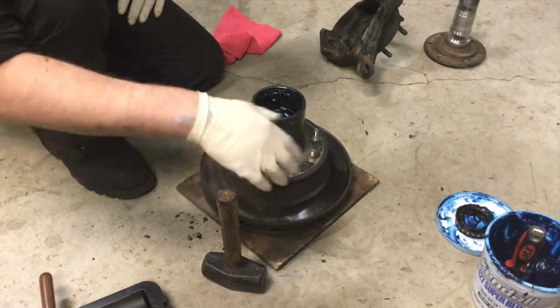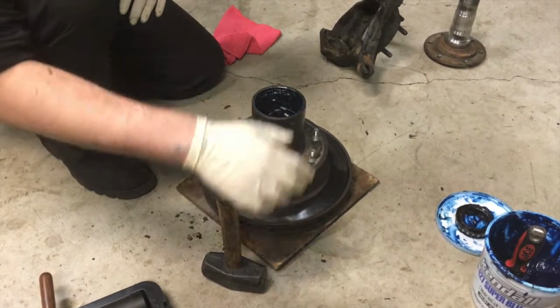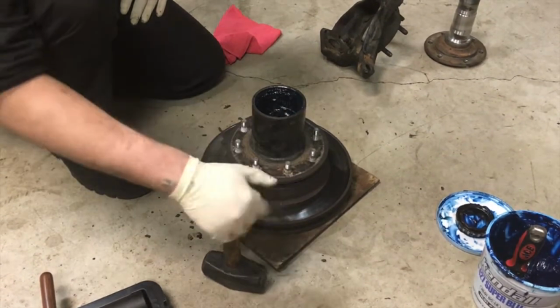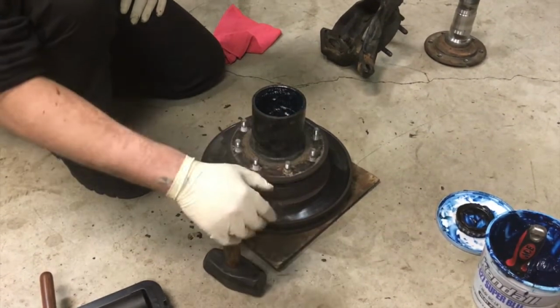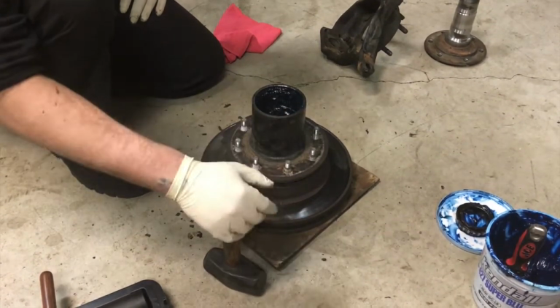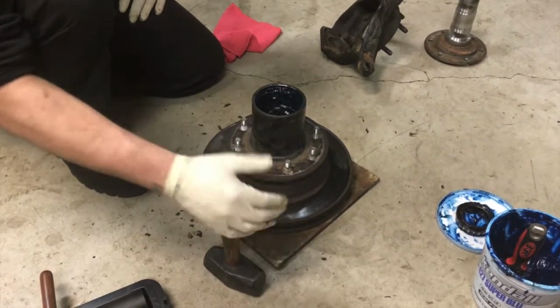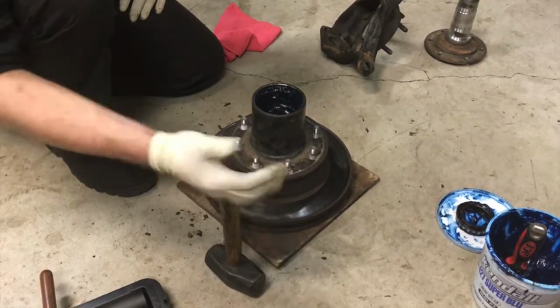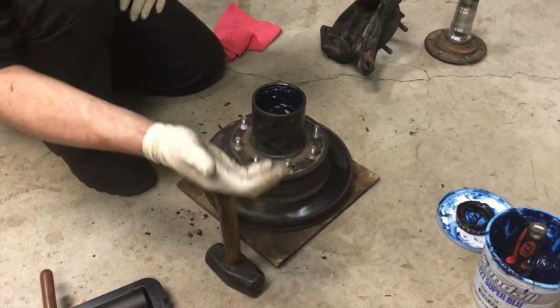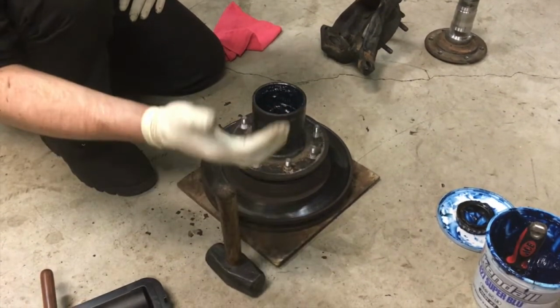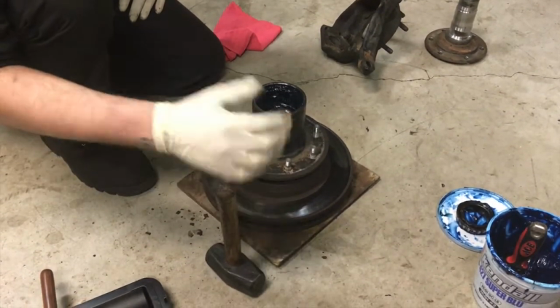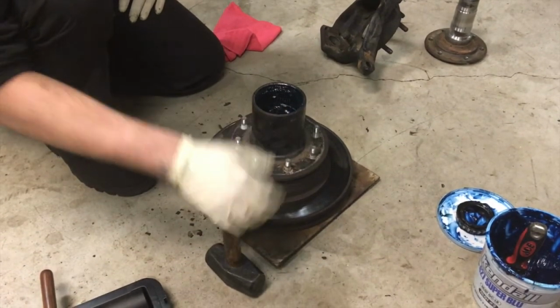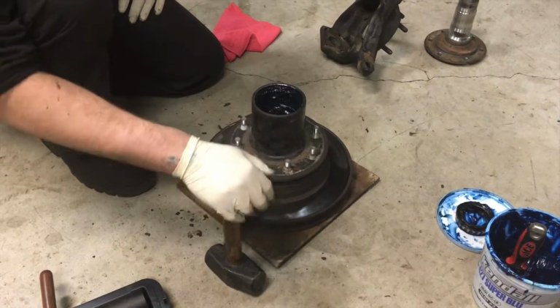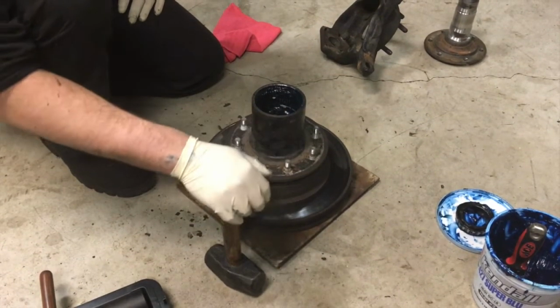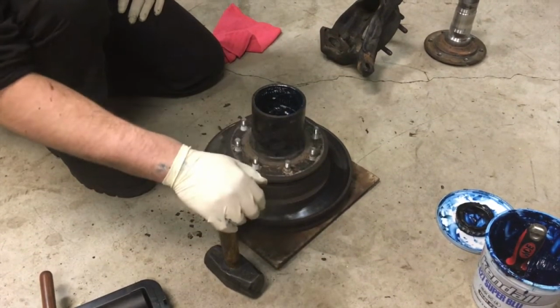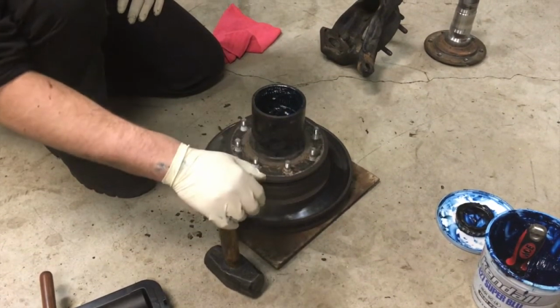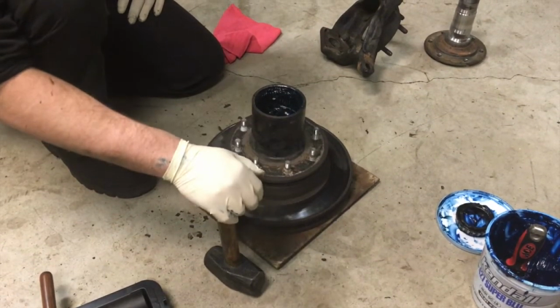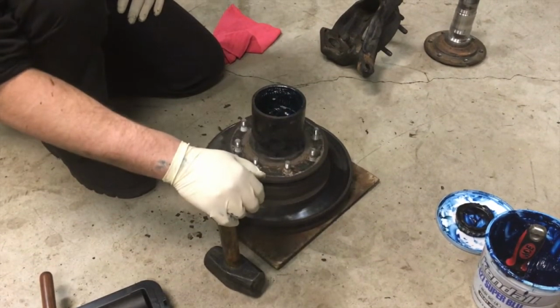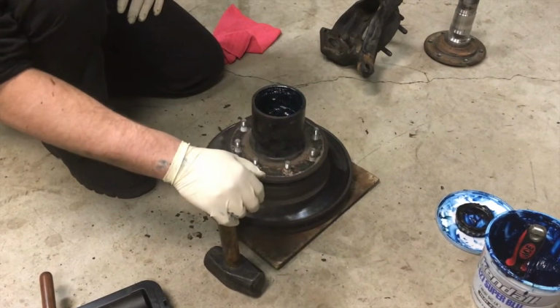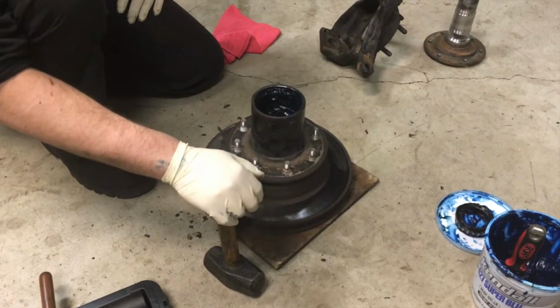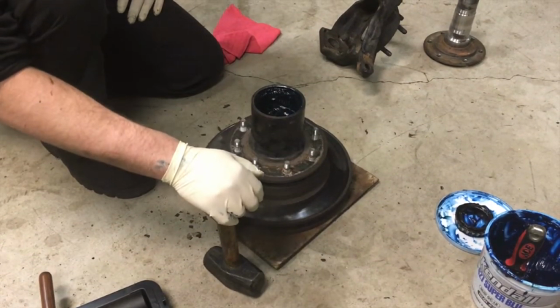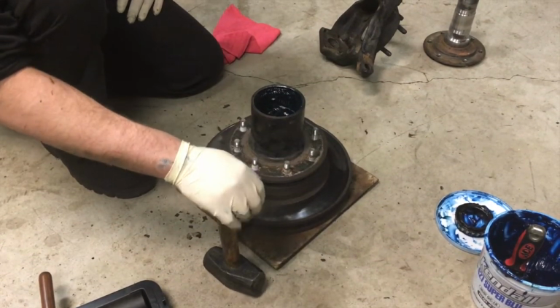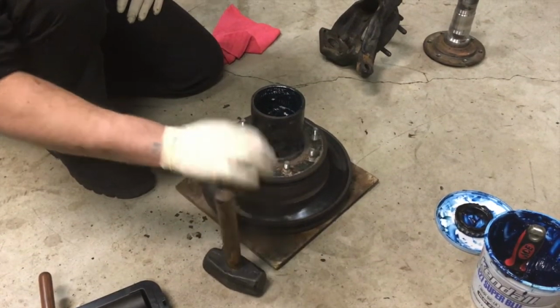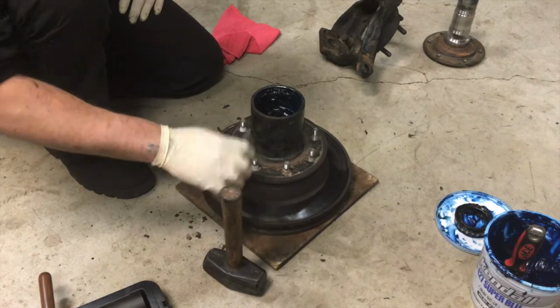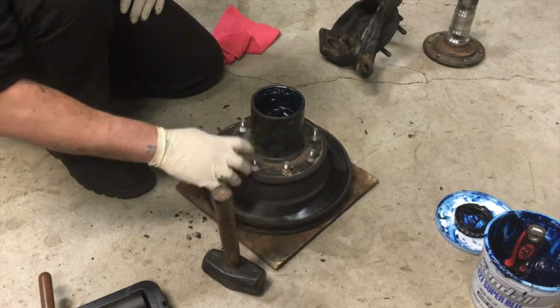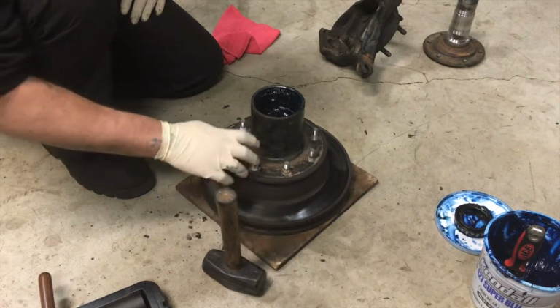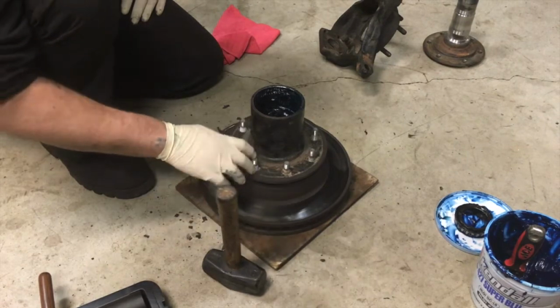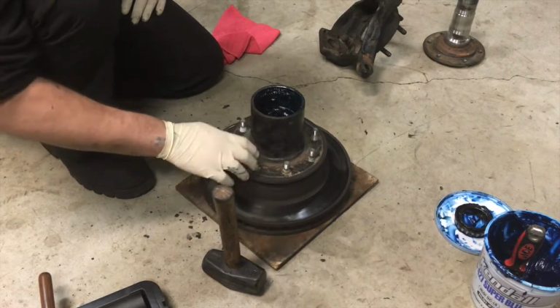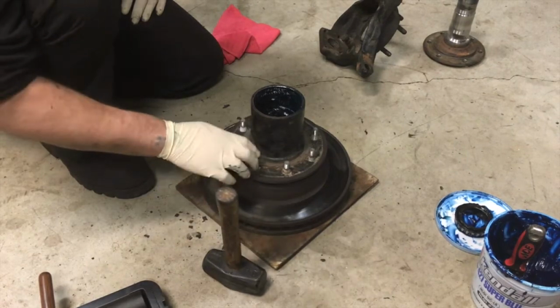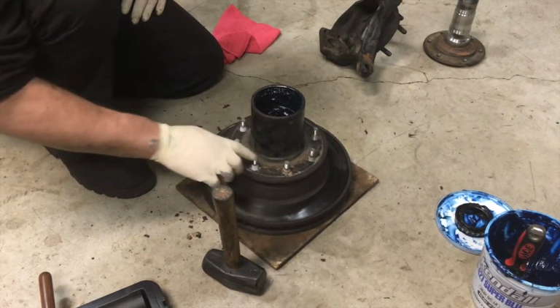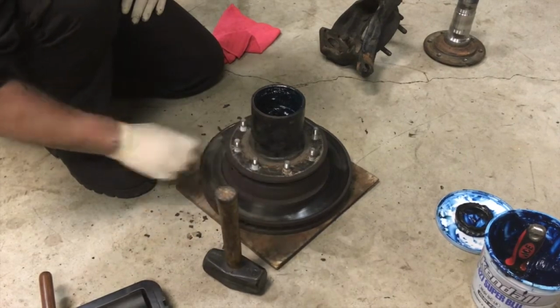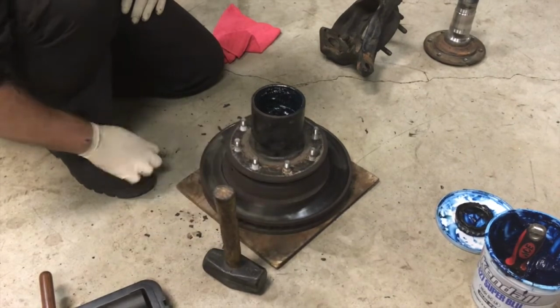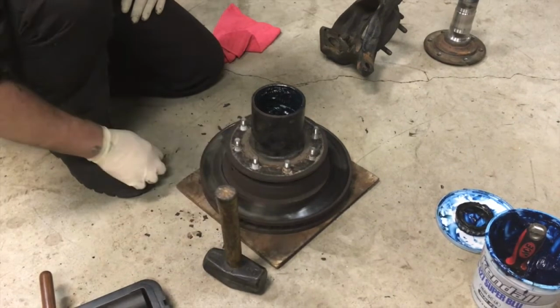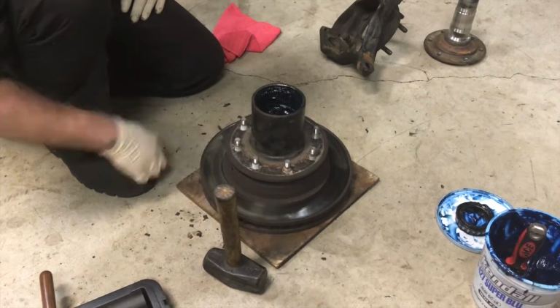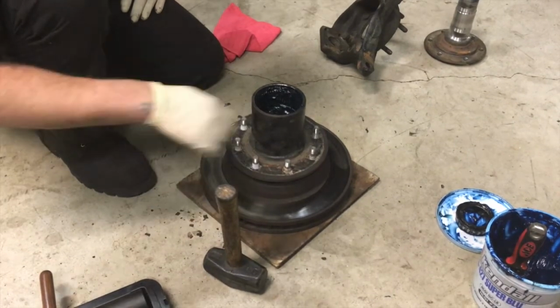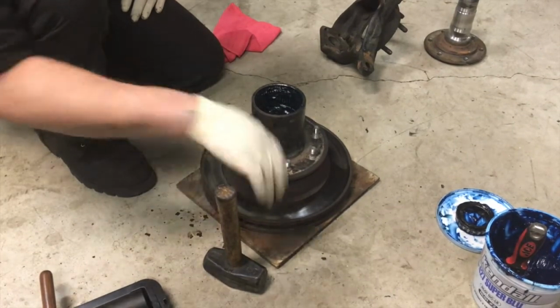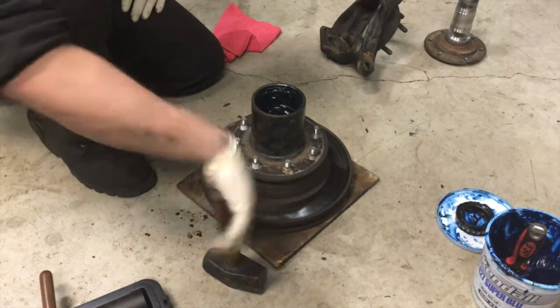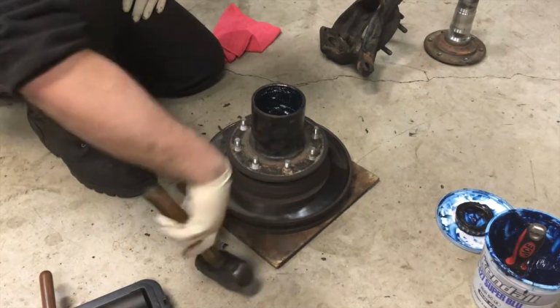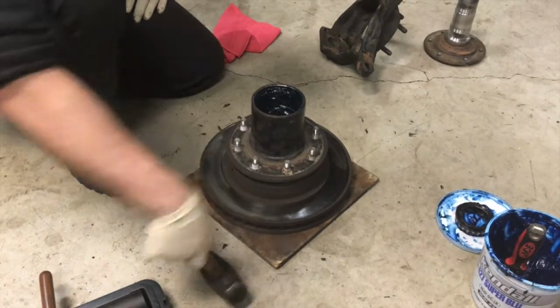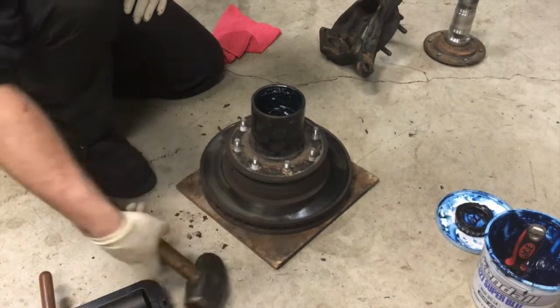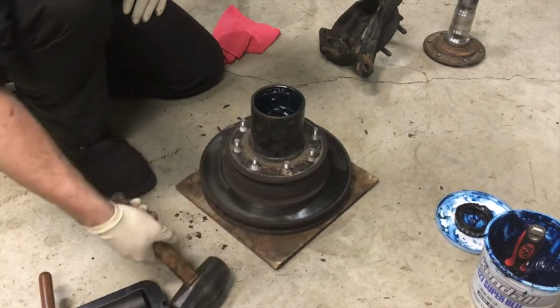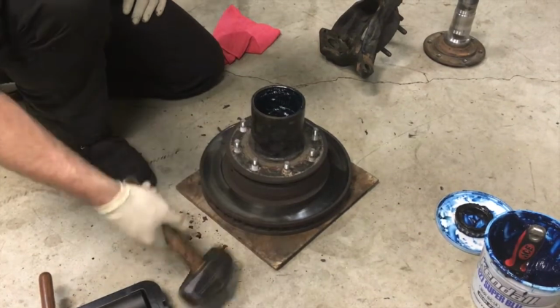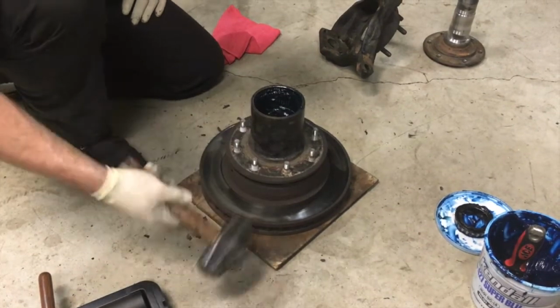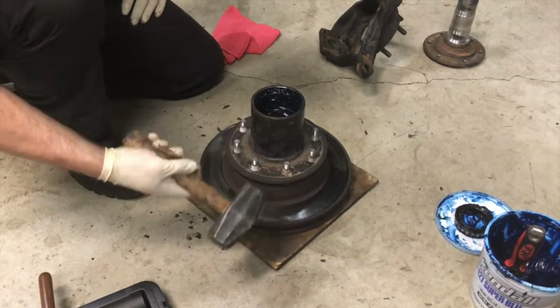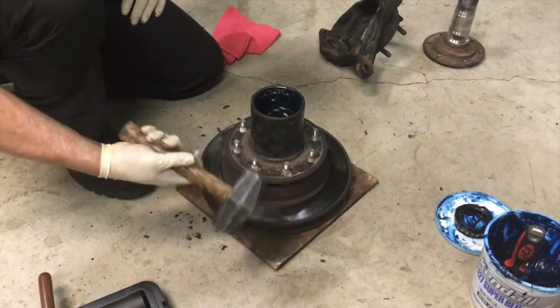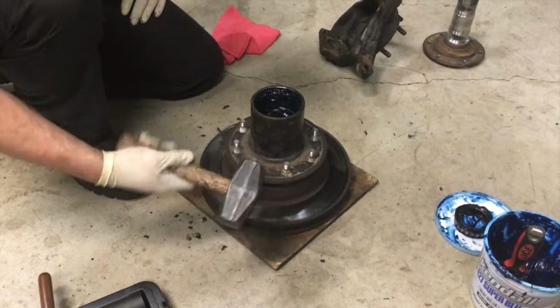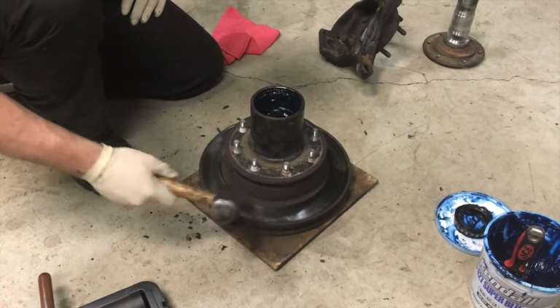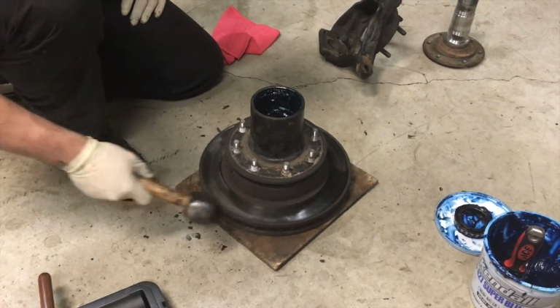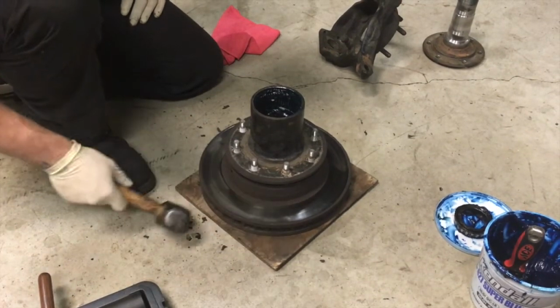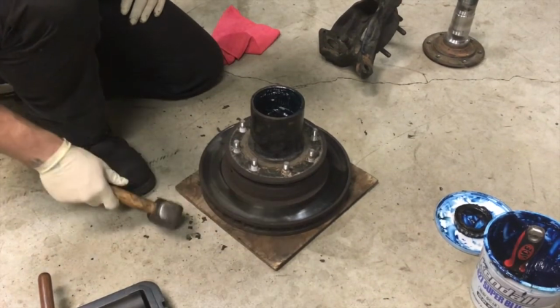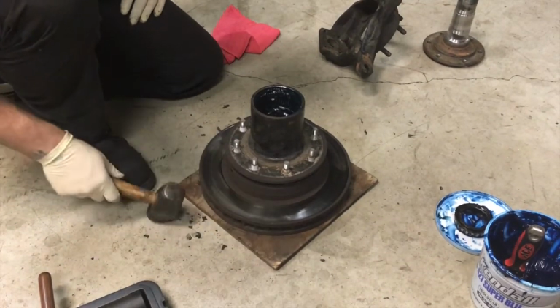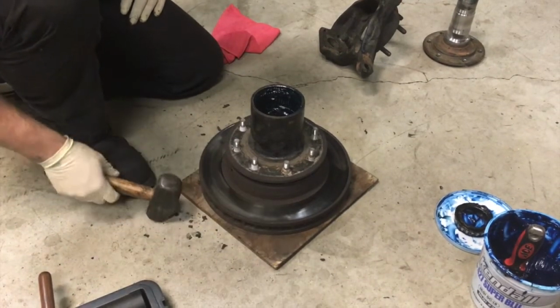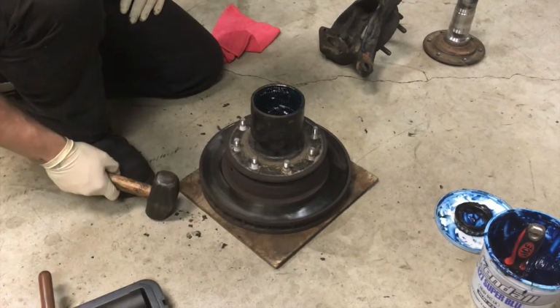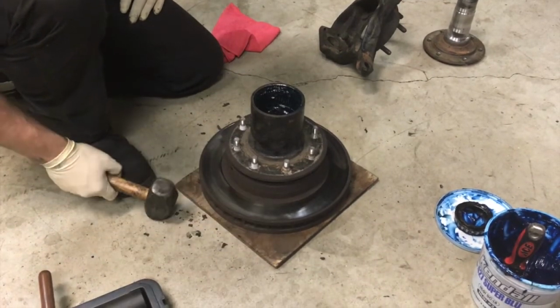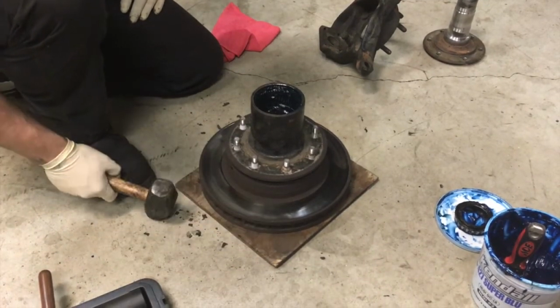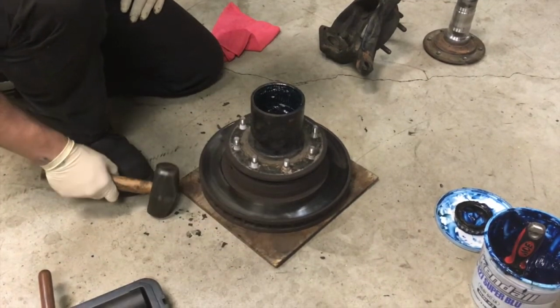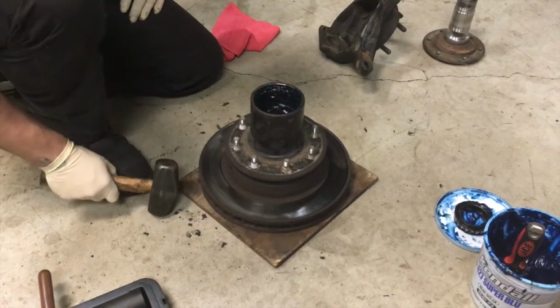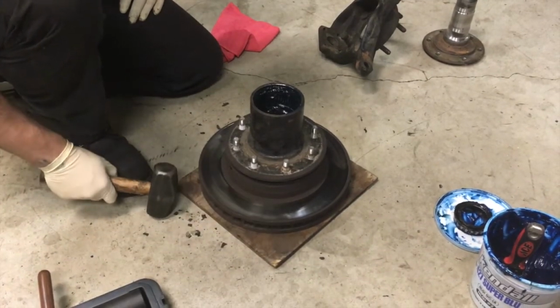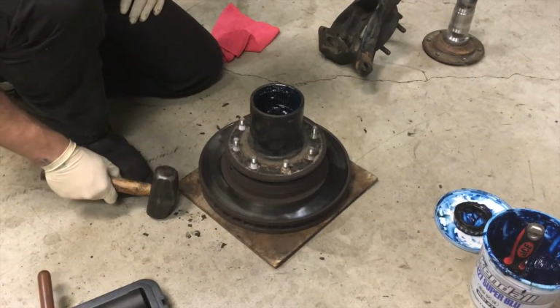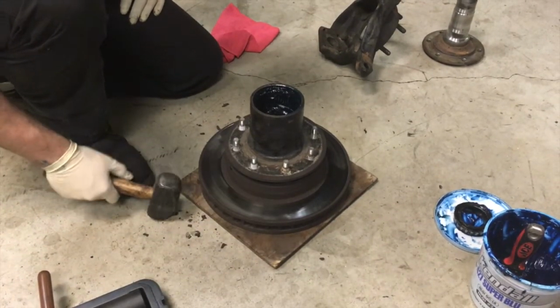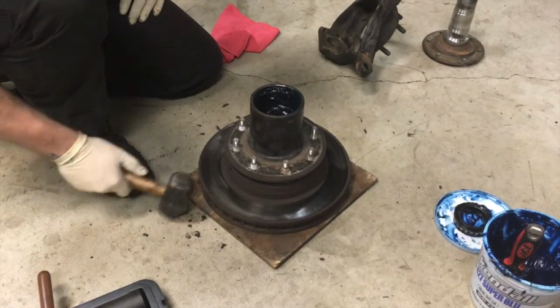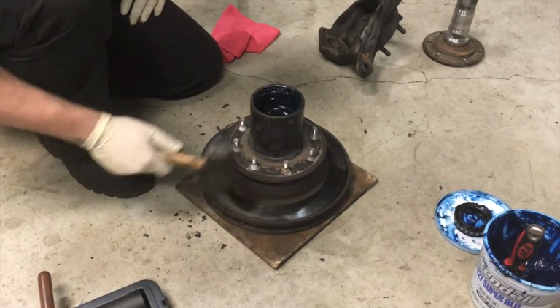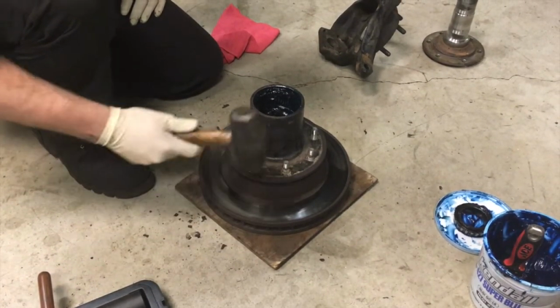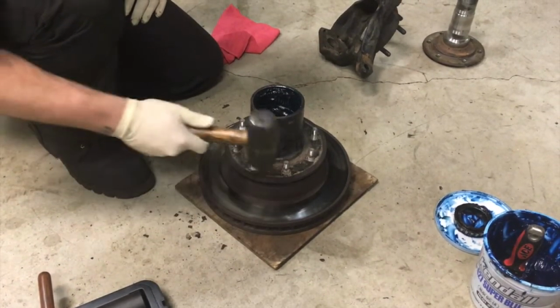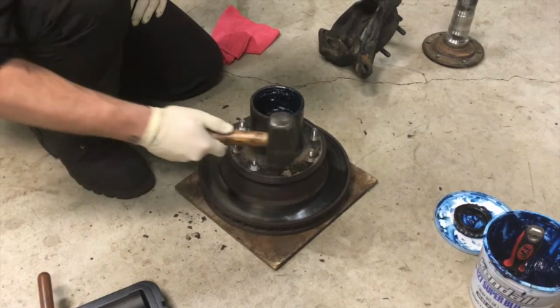That's when an air hammer would work well — you get it centered really nice. Pretty self-explanatory: aim and hit.